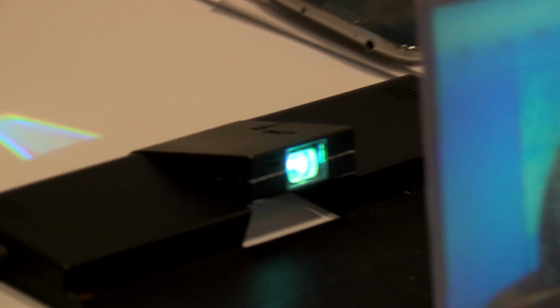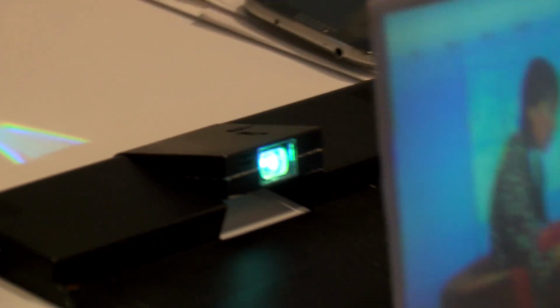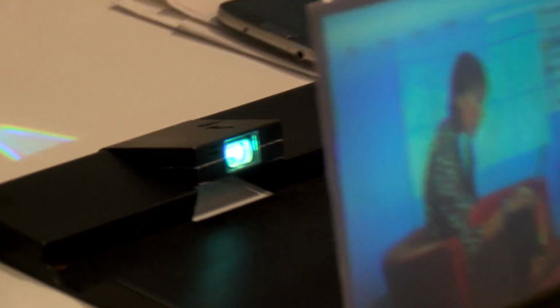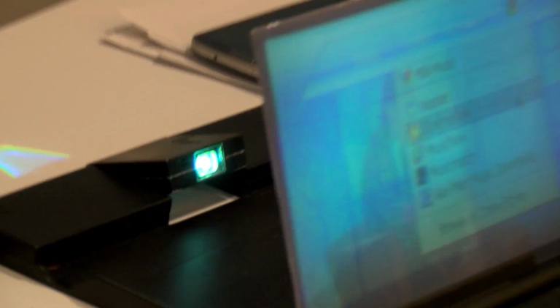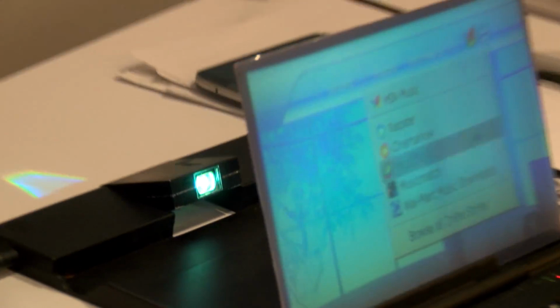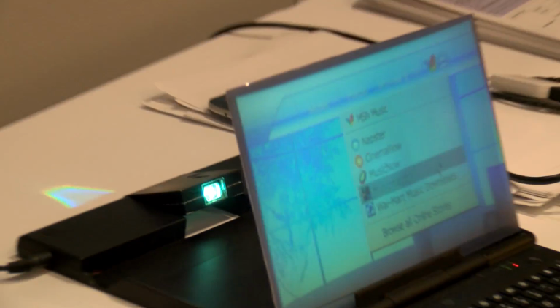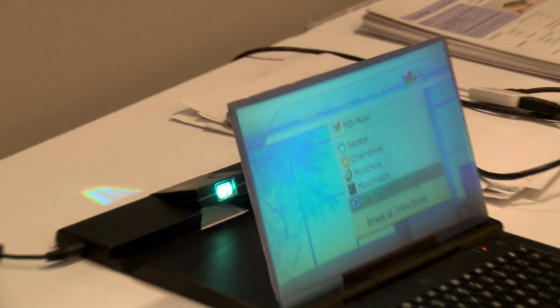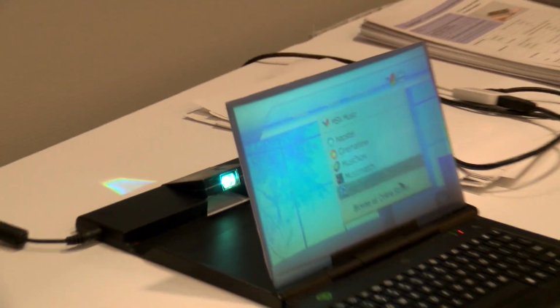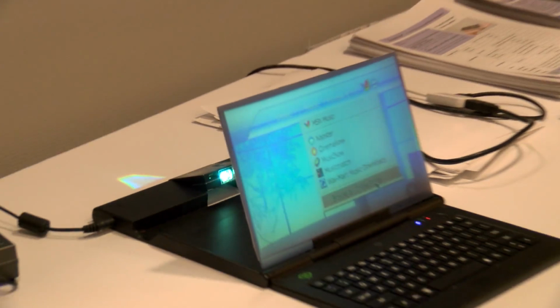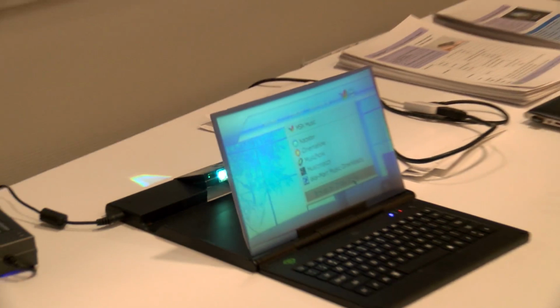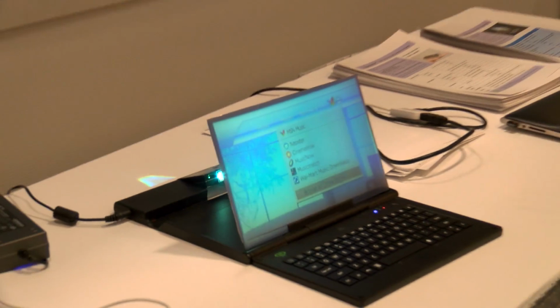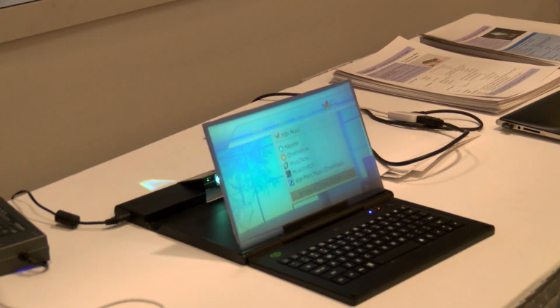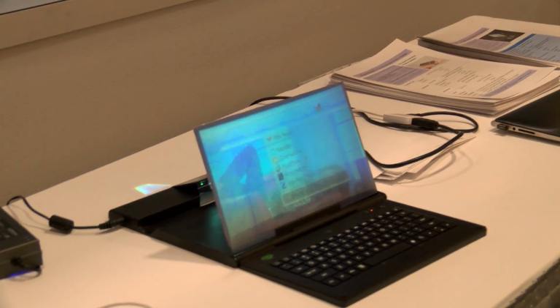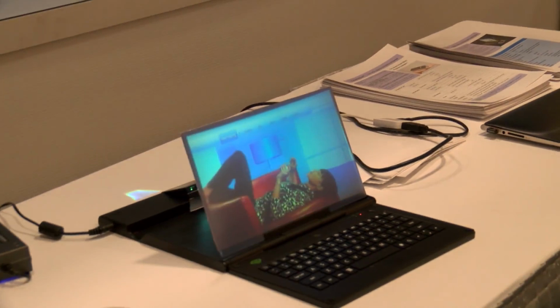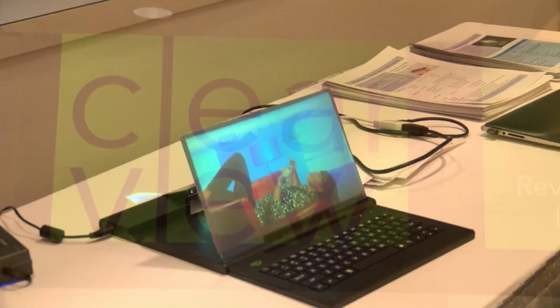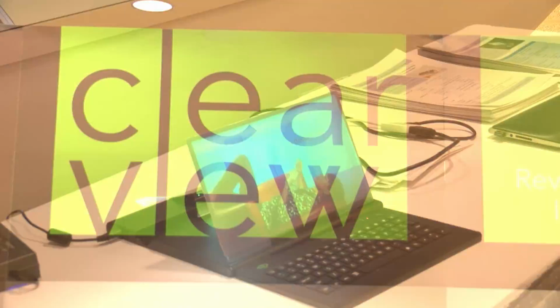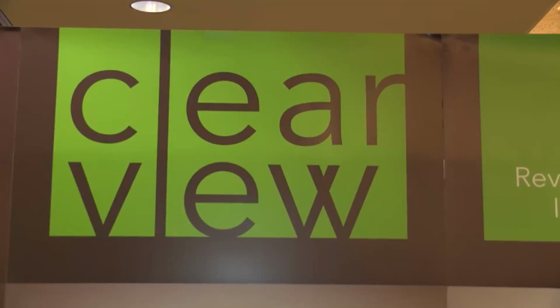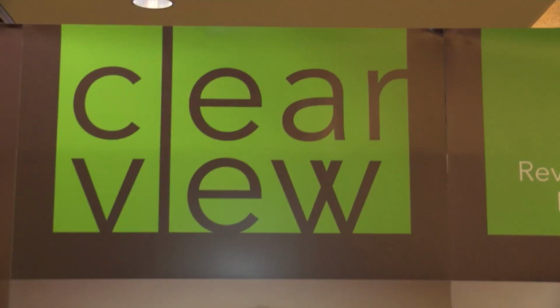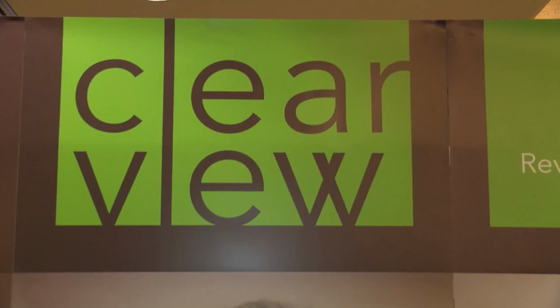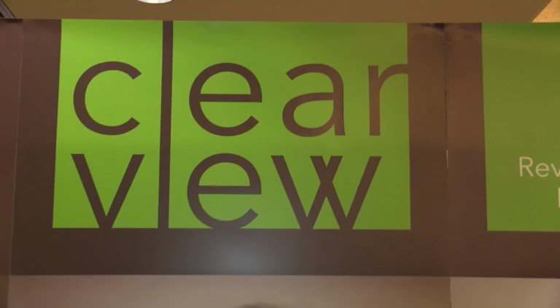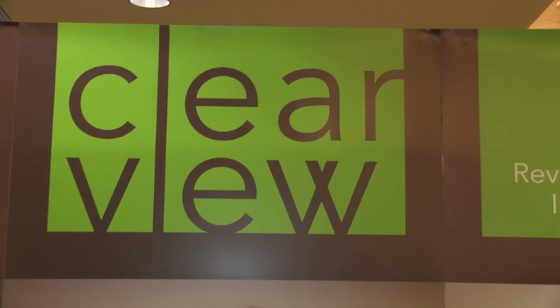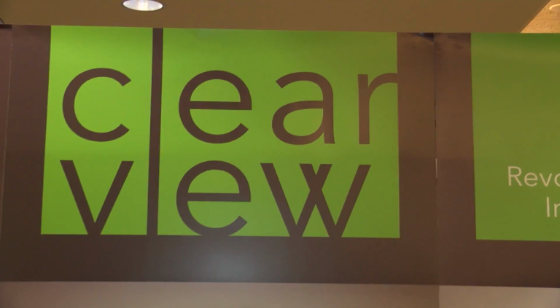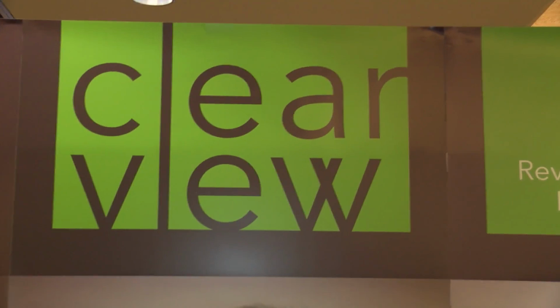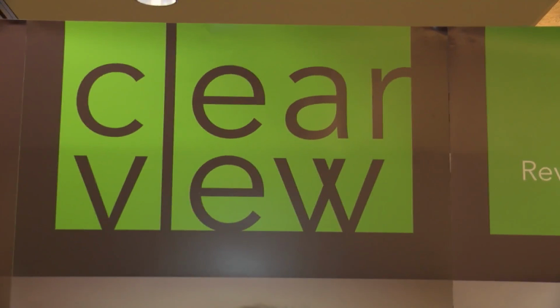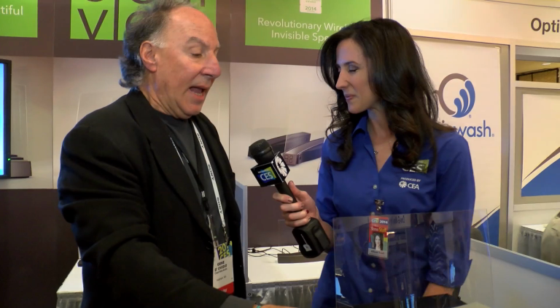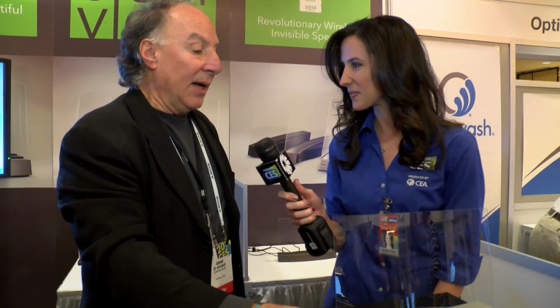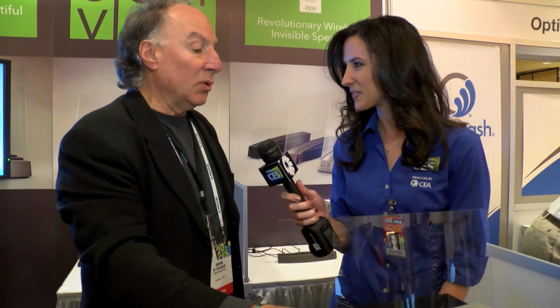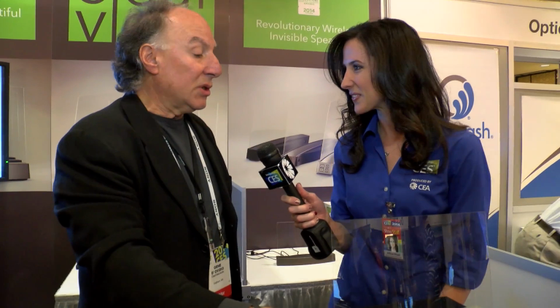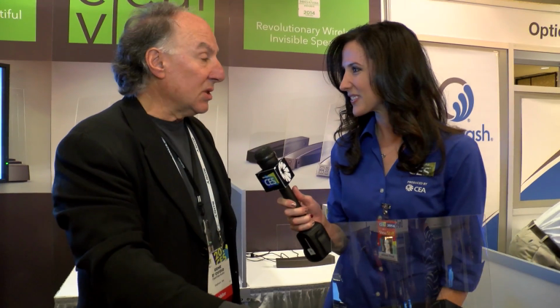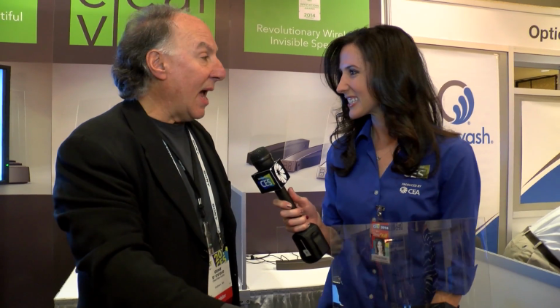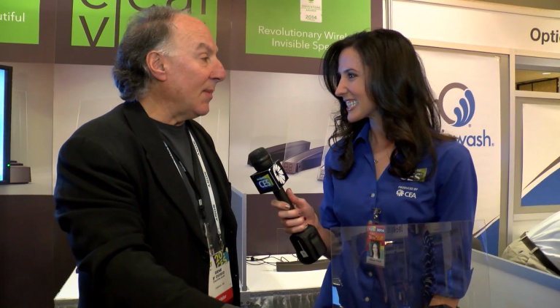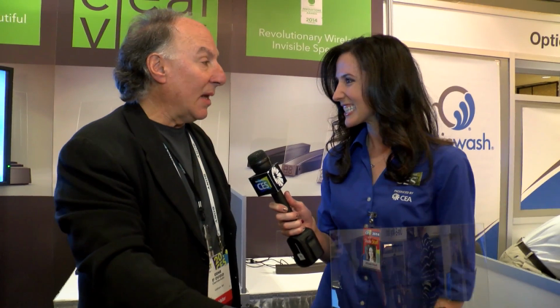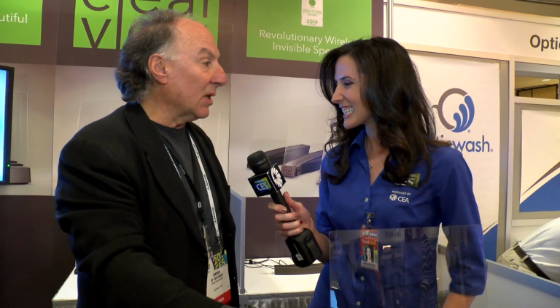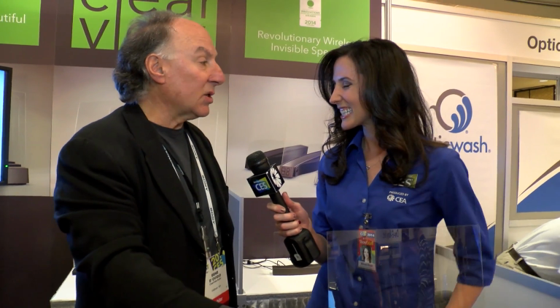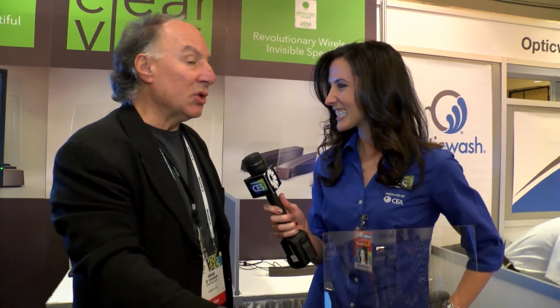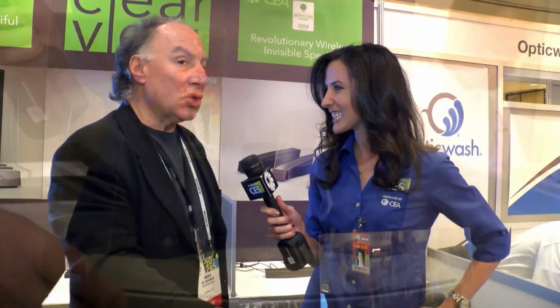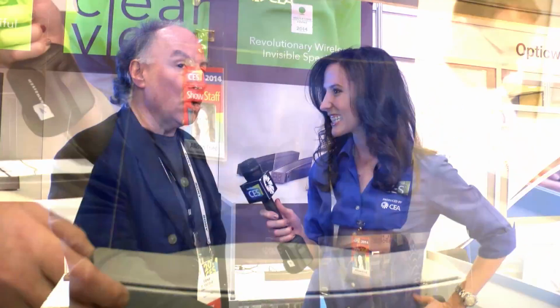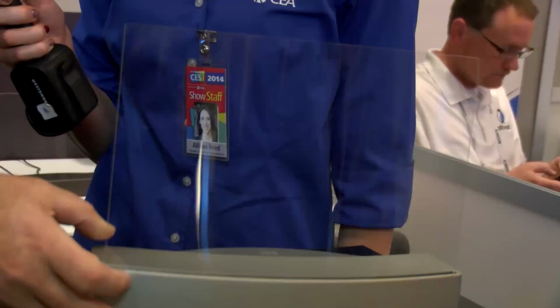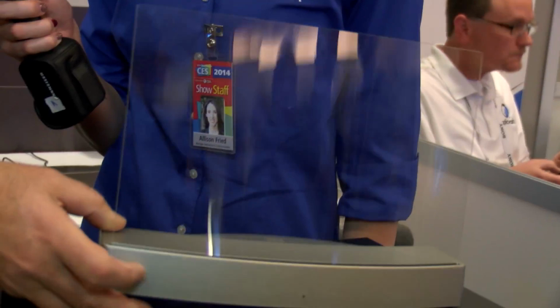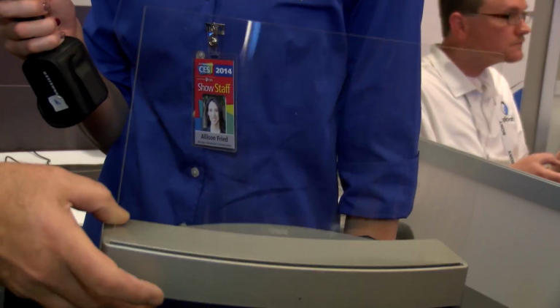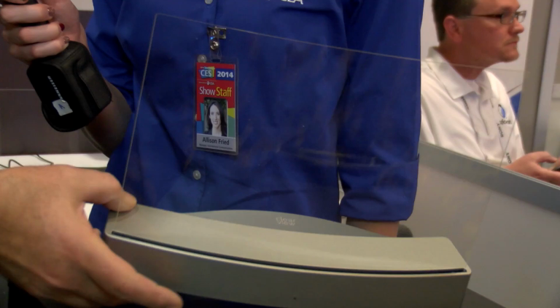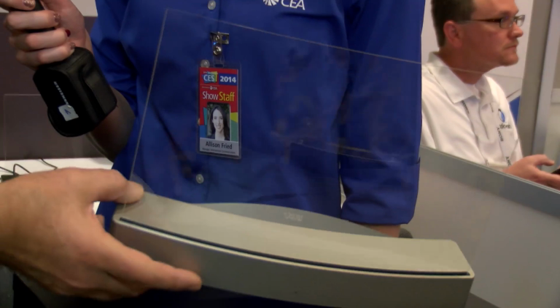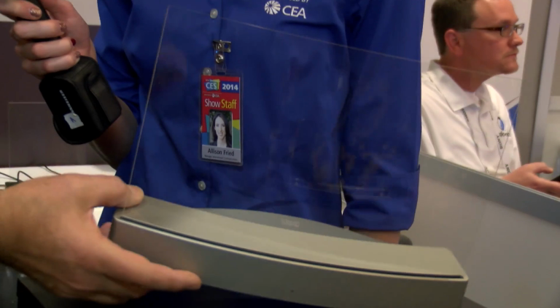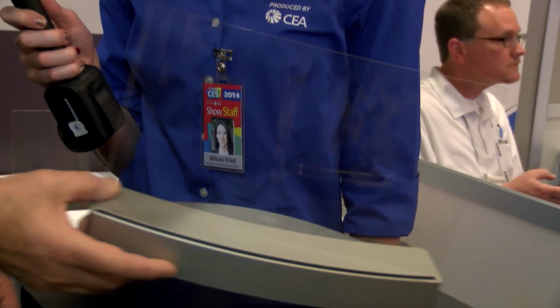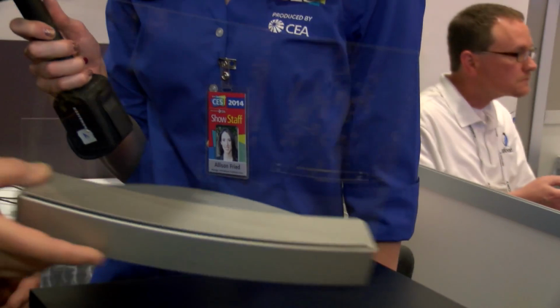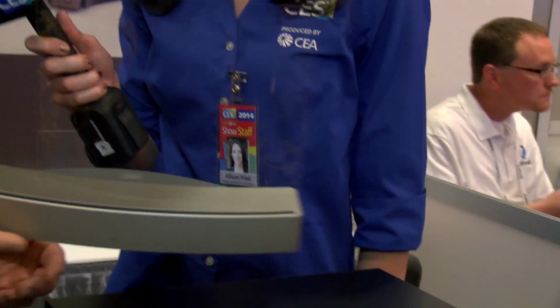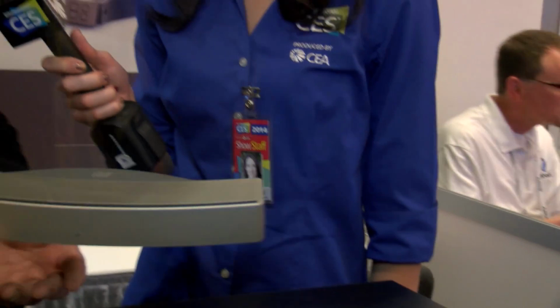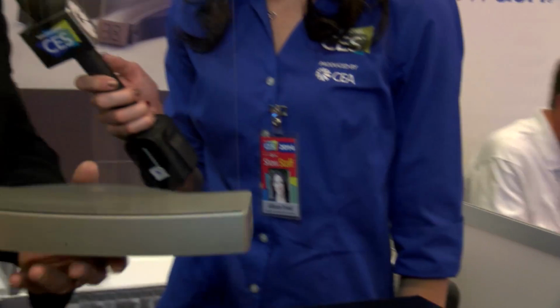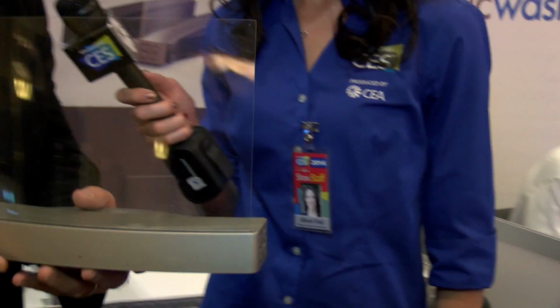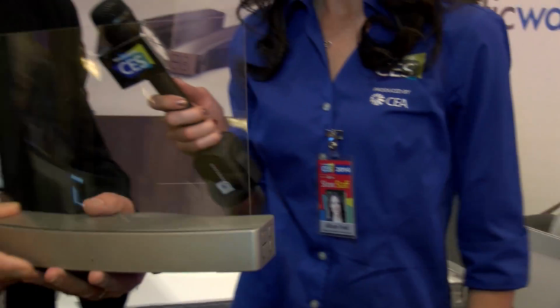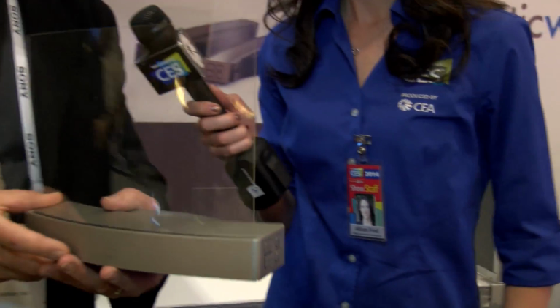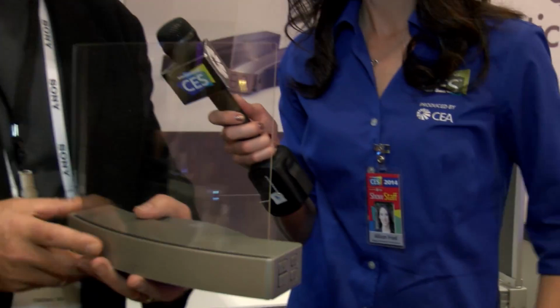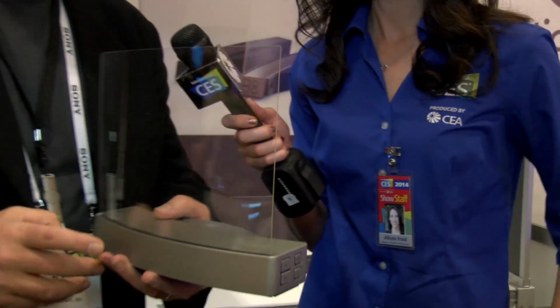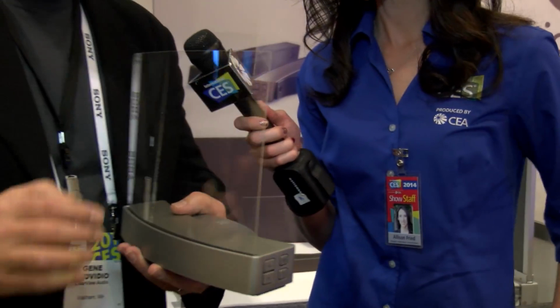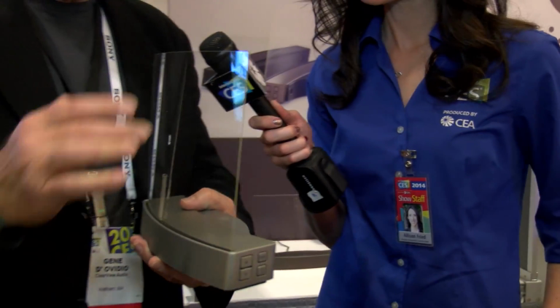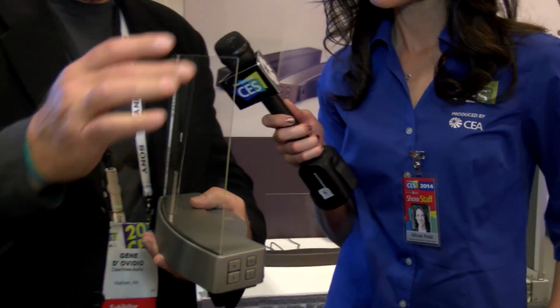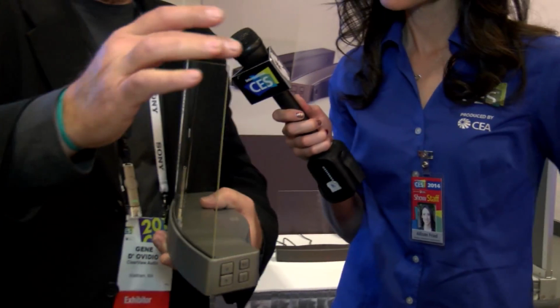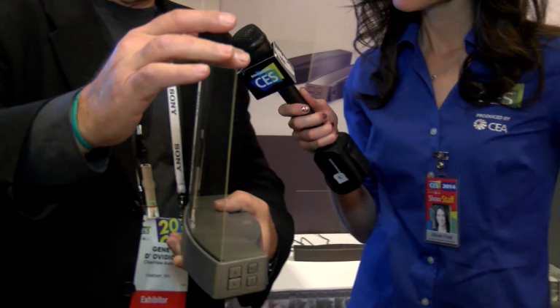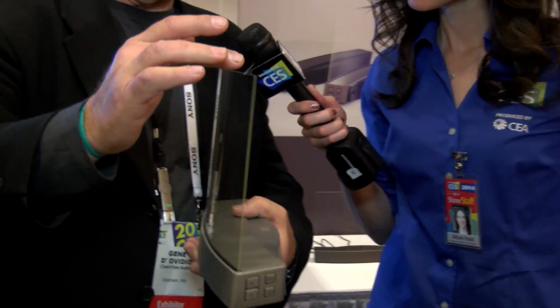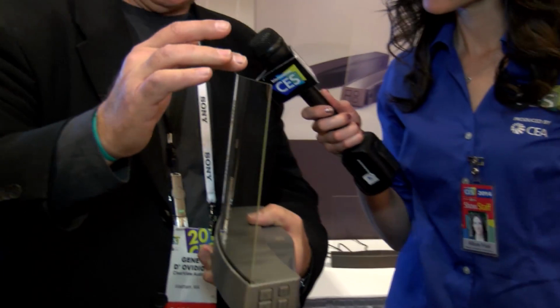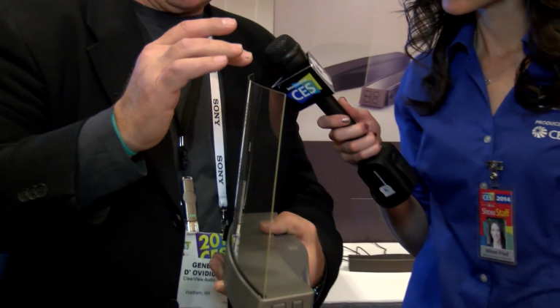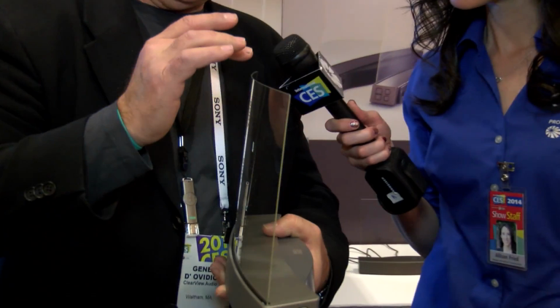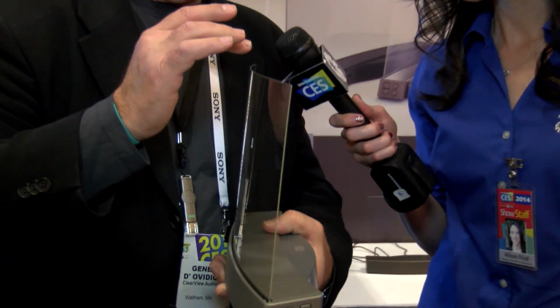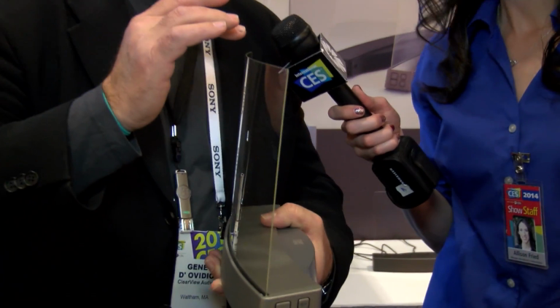We consider this to be the first invisible speaker, and it was designed because consumers don't want to see their speakers — they want to hear their speakers.